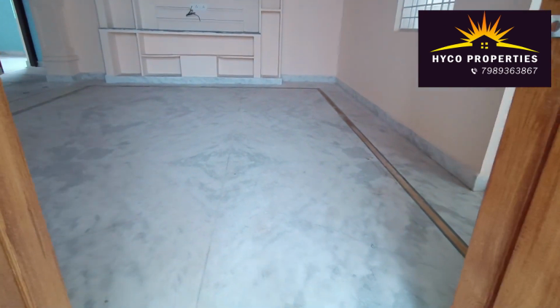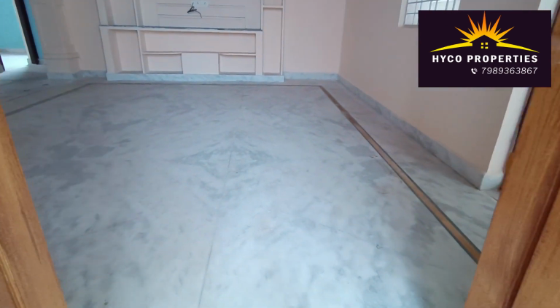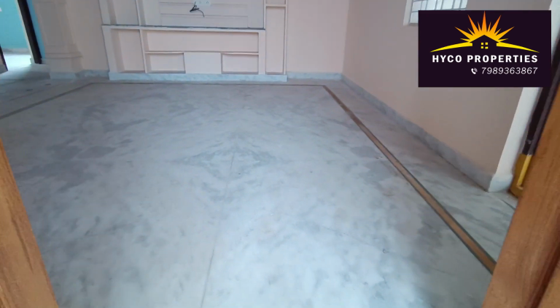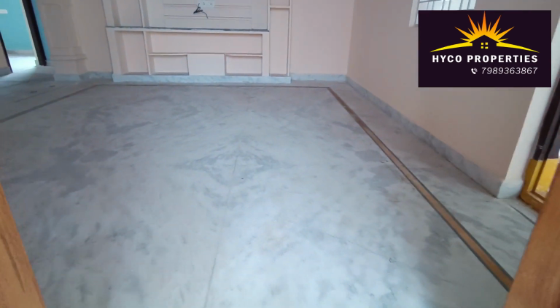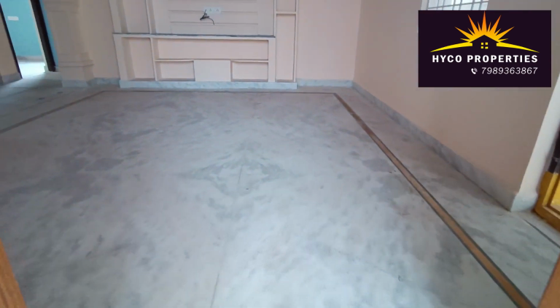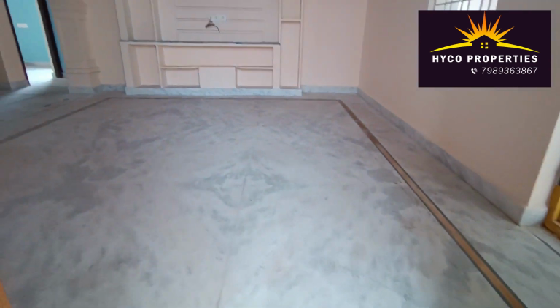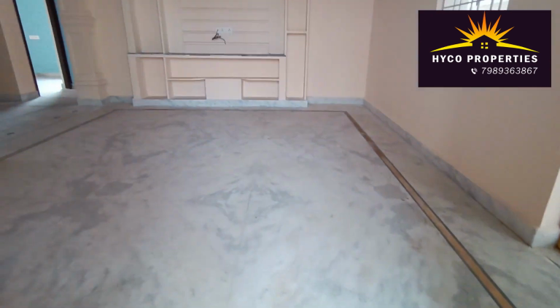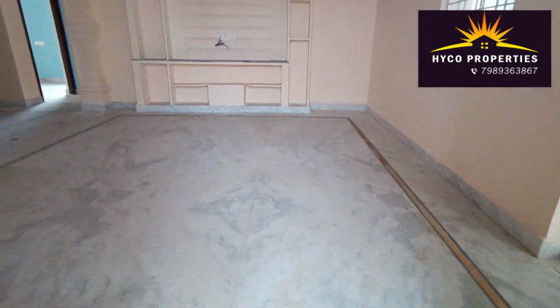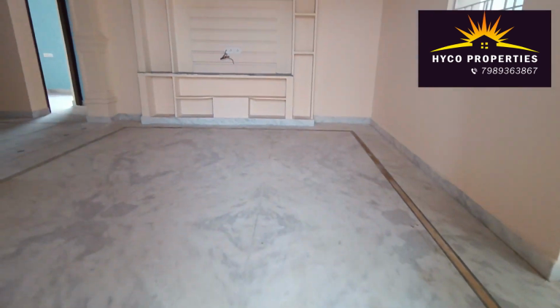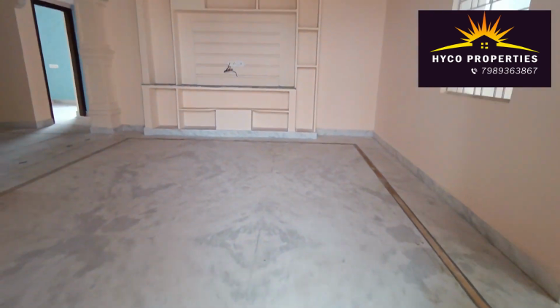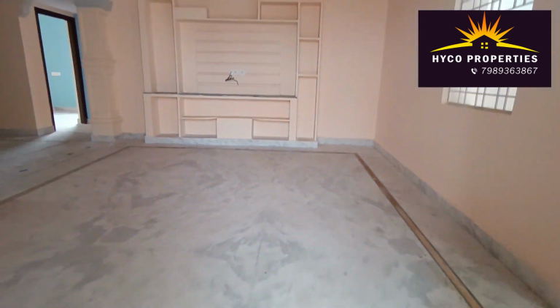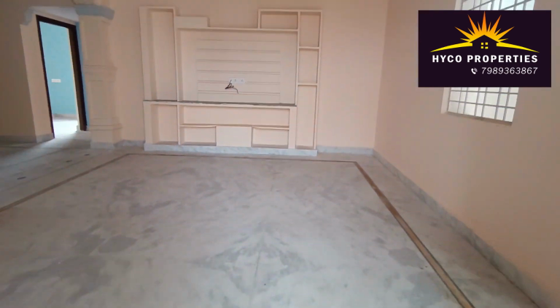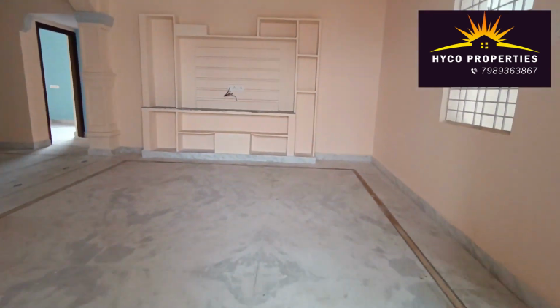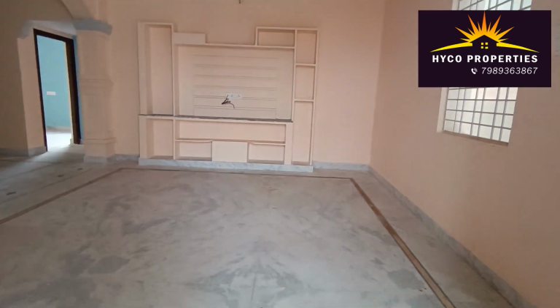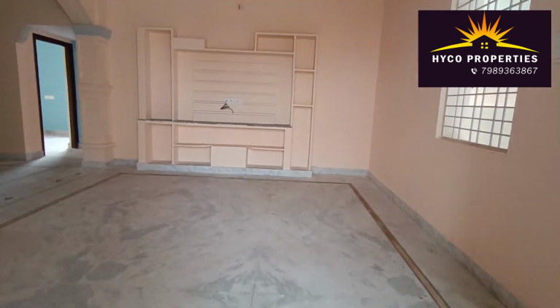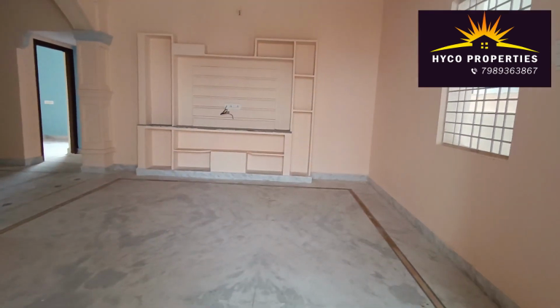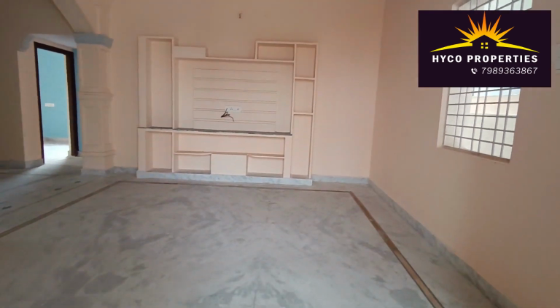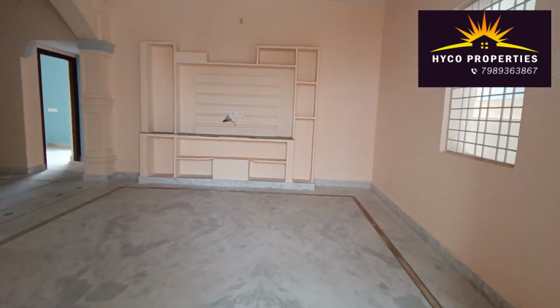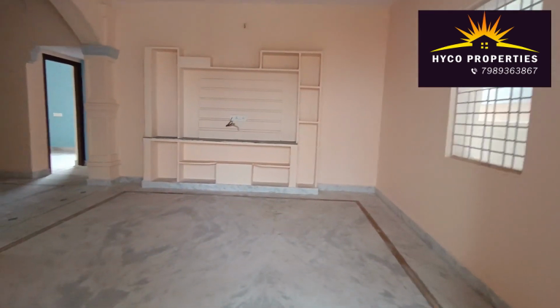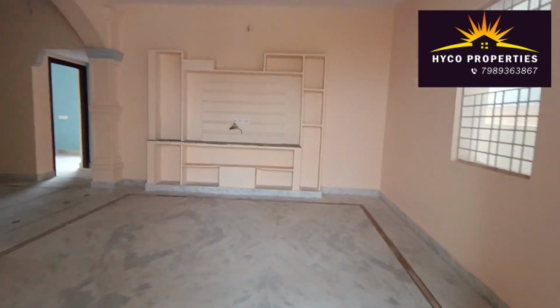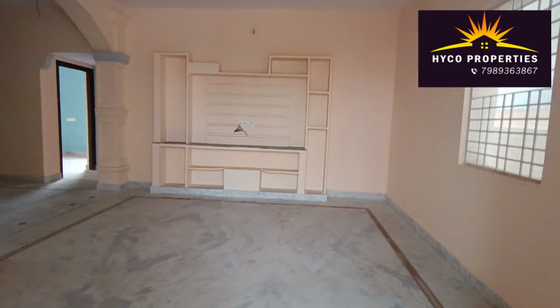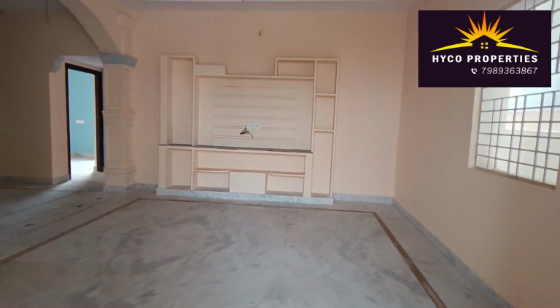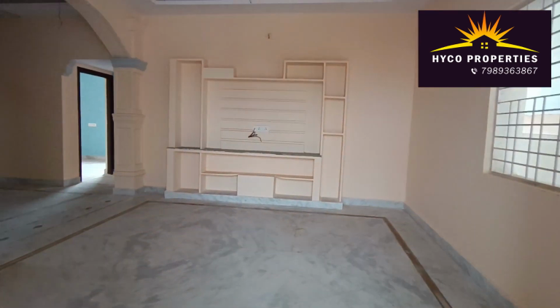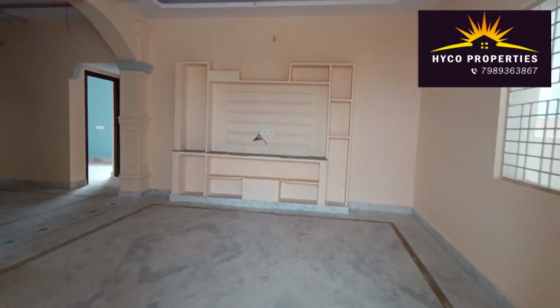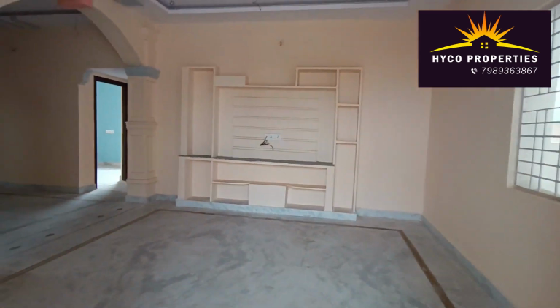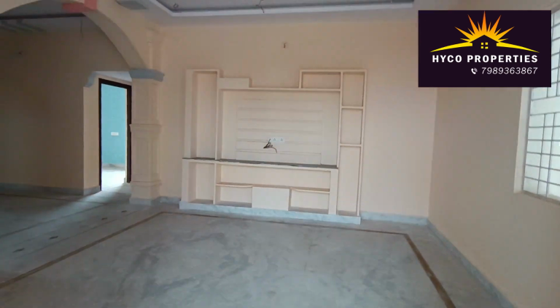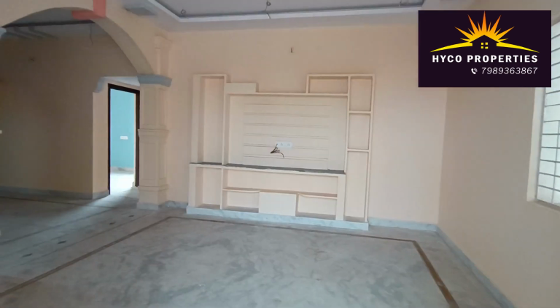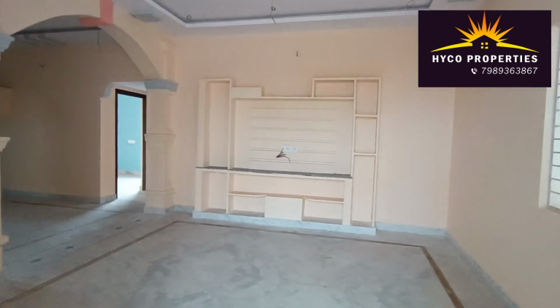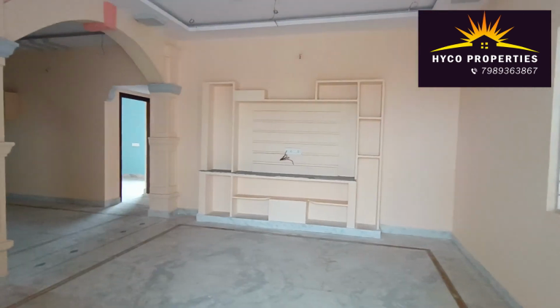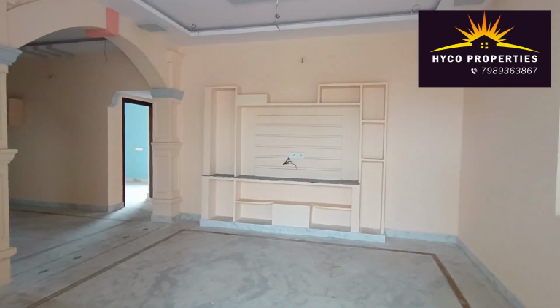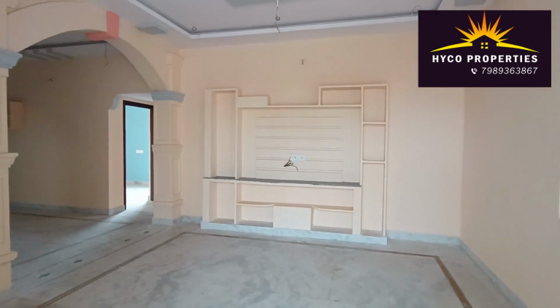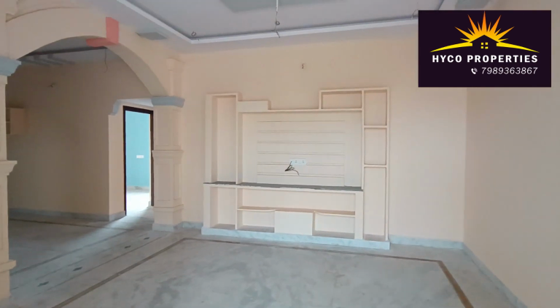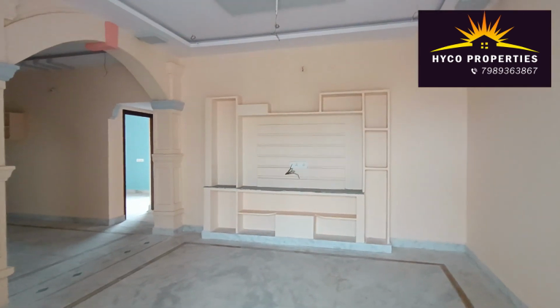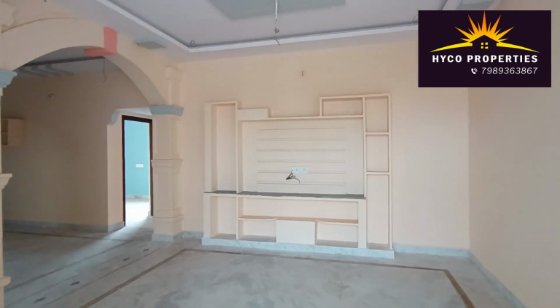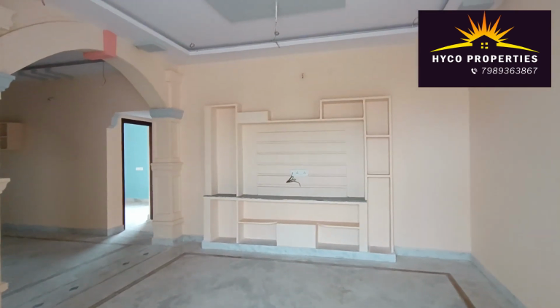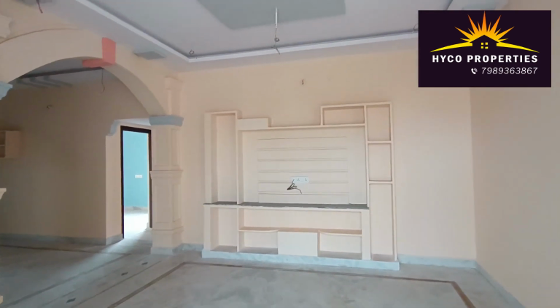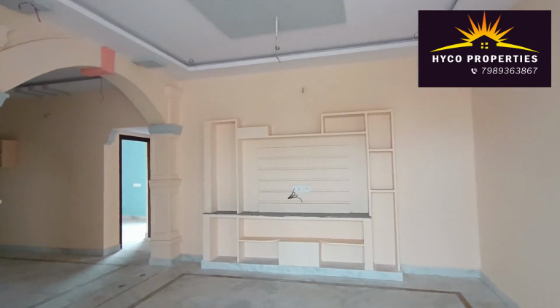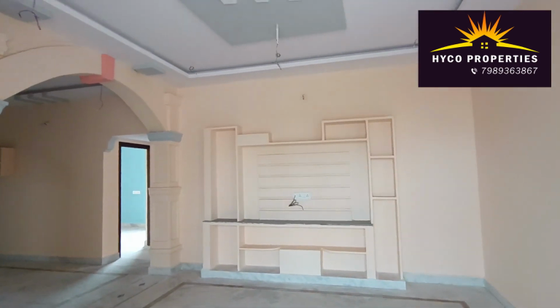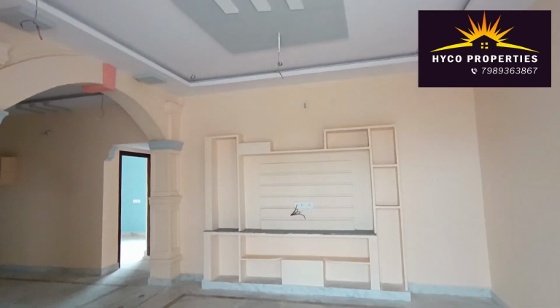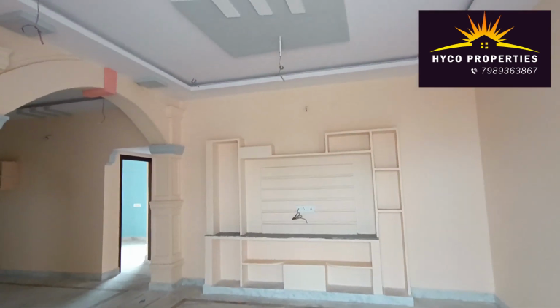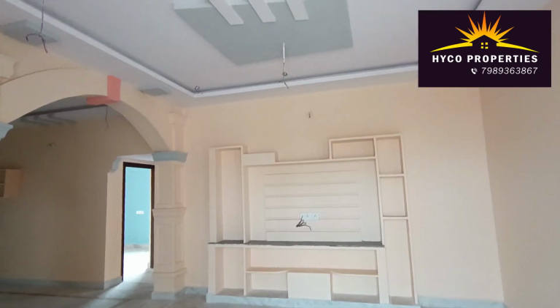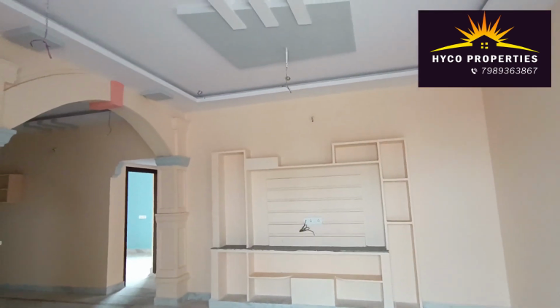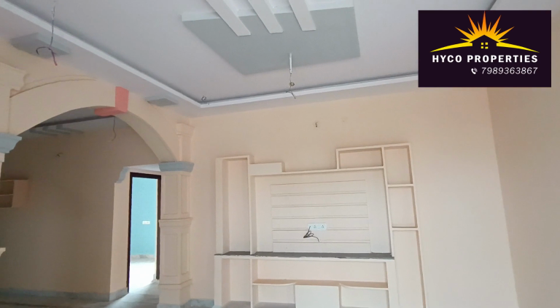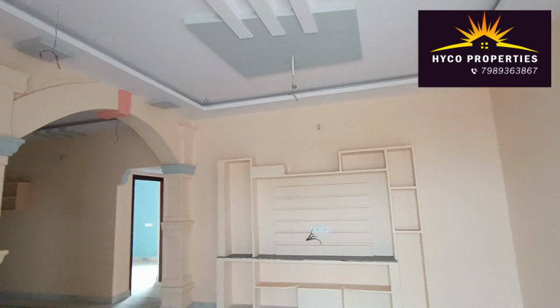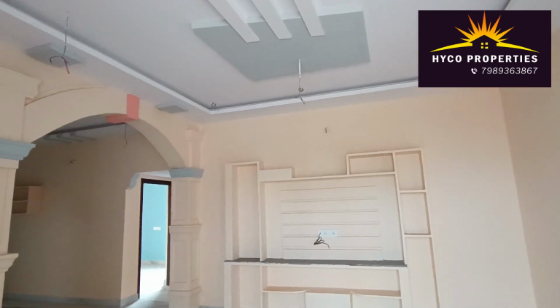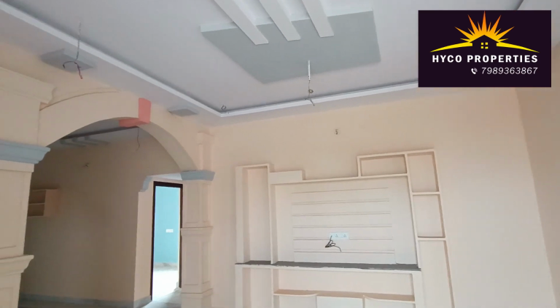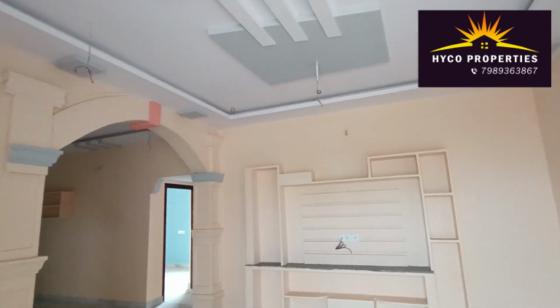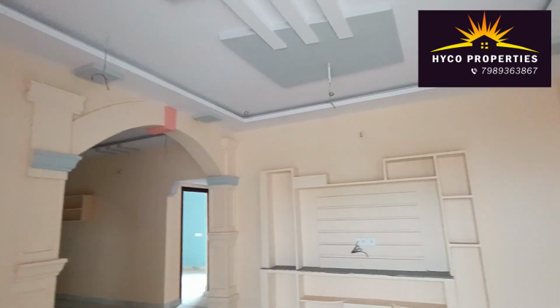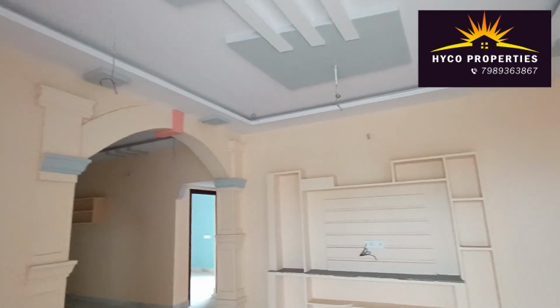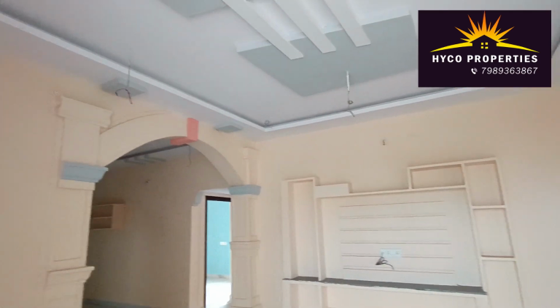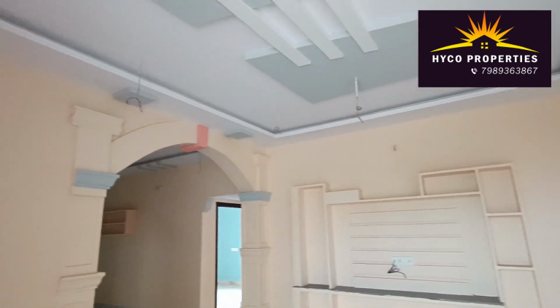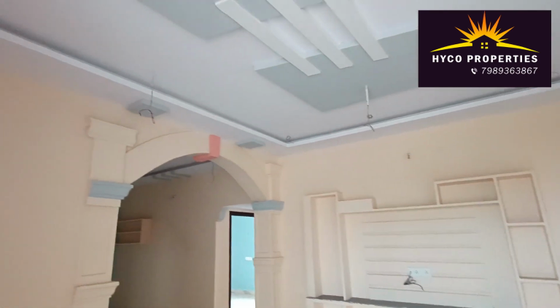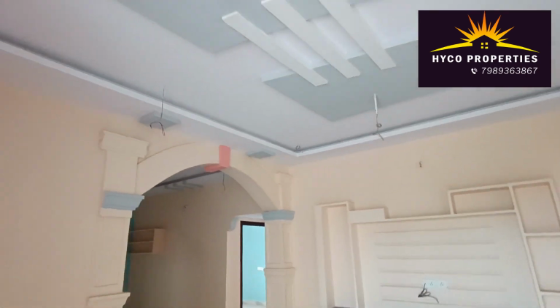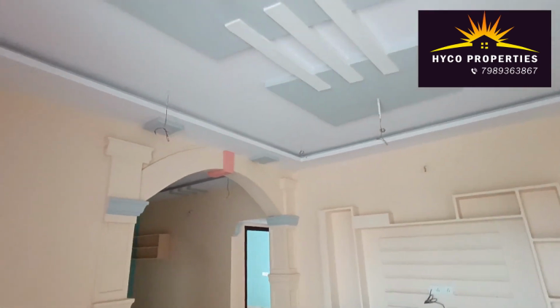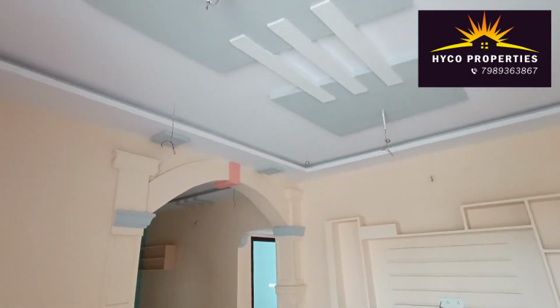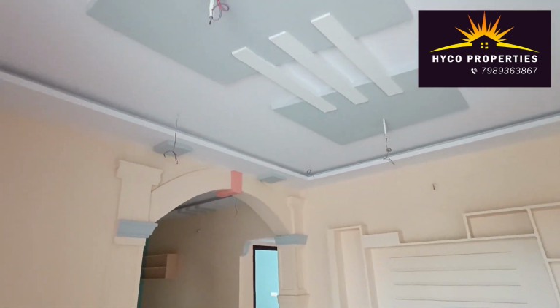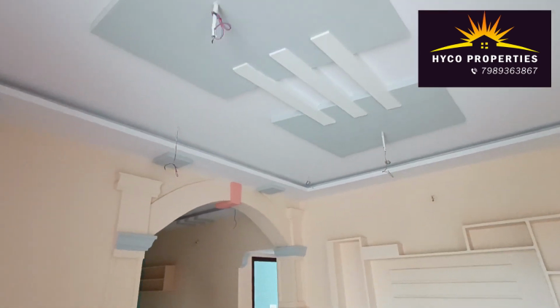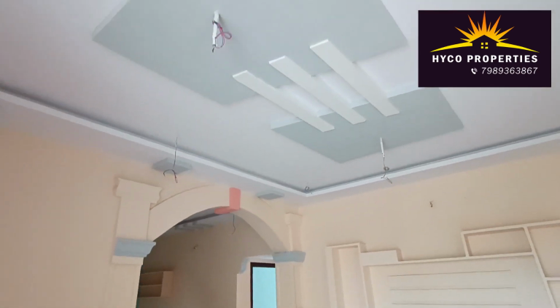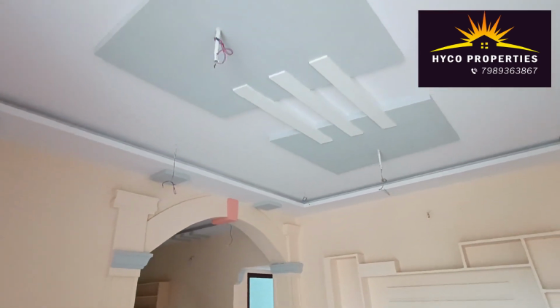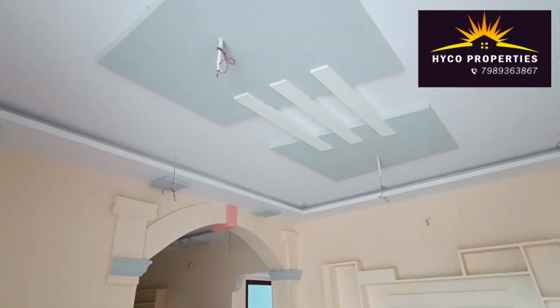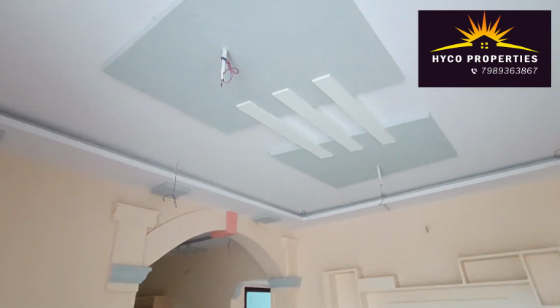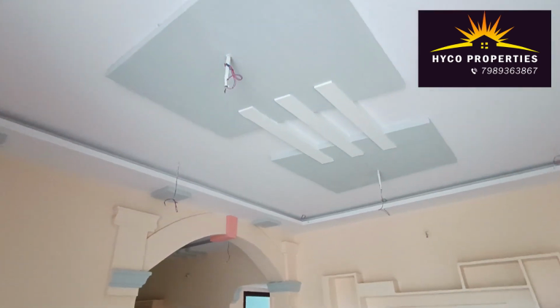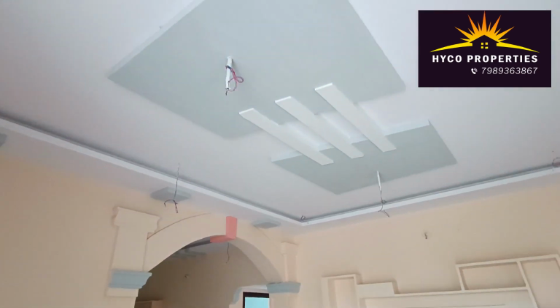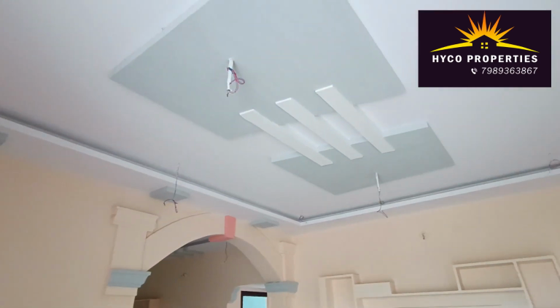The floor has marble flooring, and the TV unit is also there, and the false ceiling is there too.